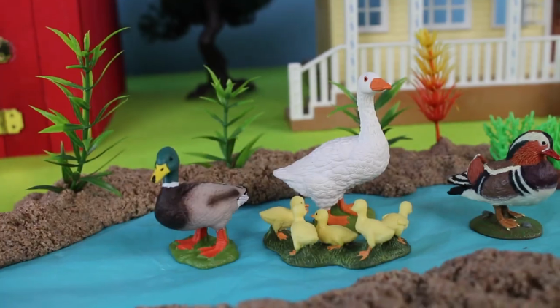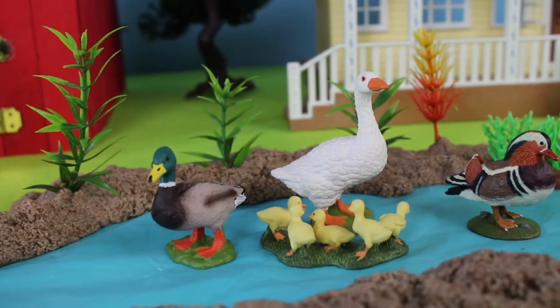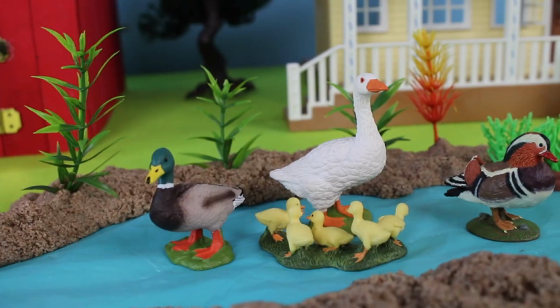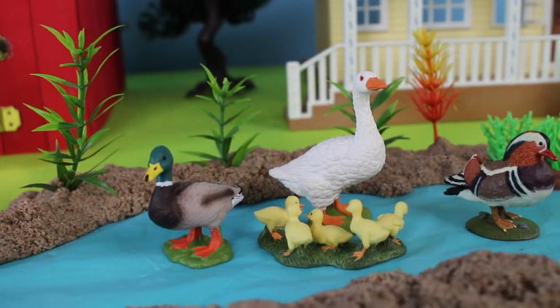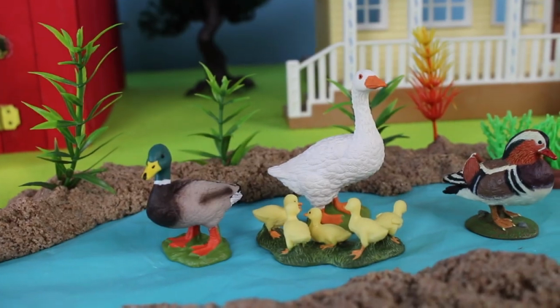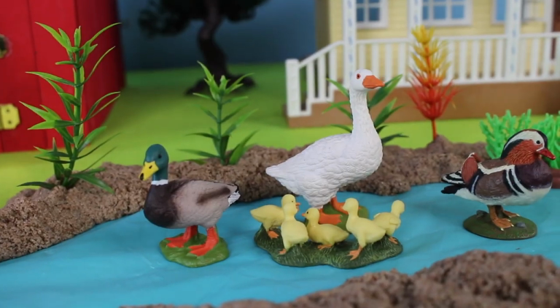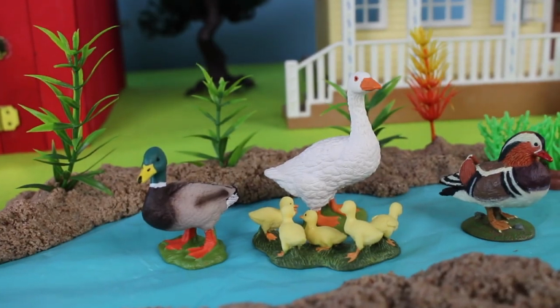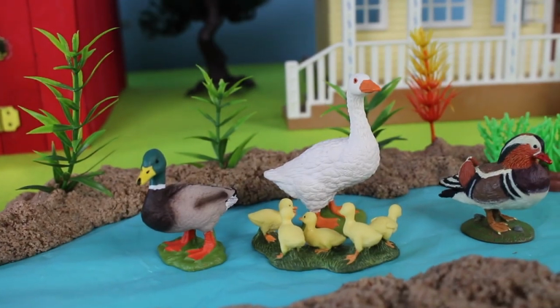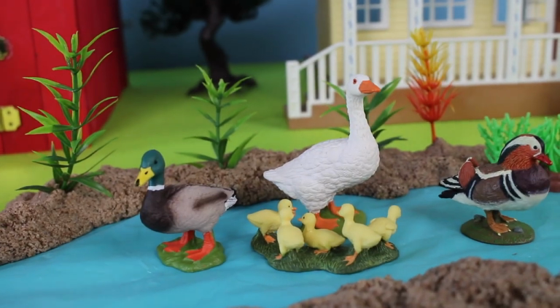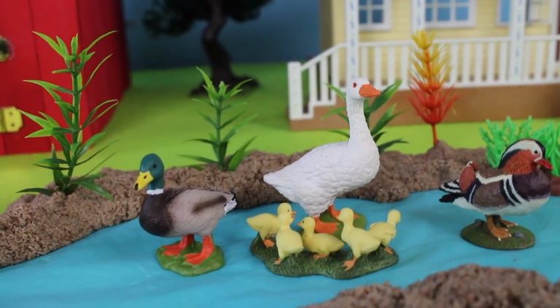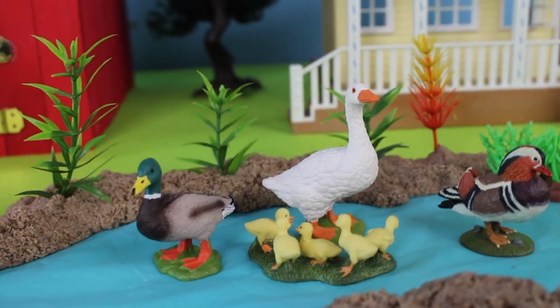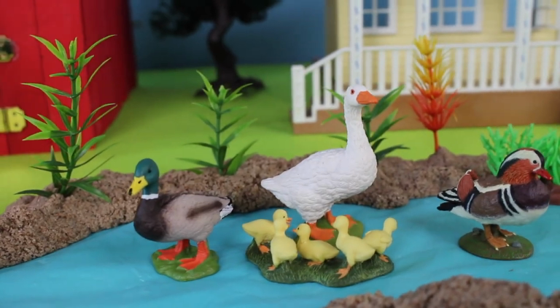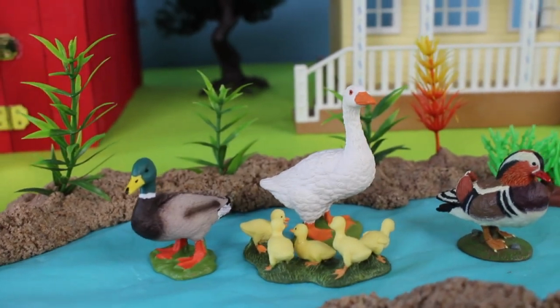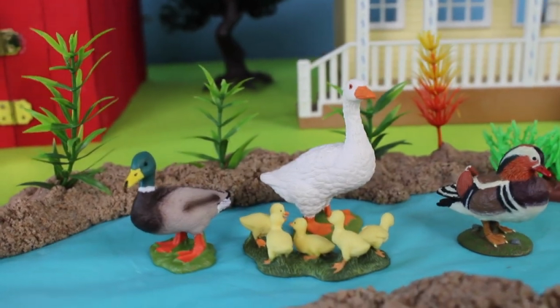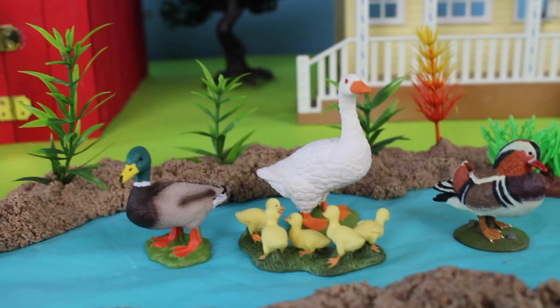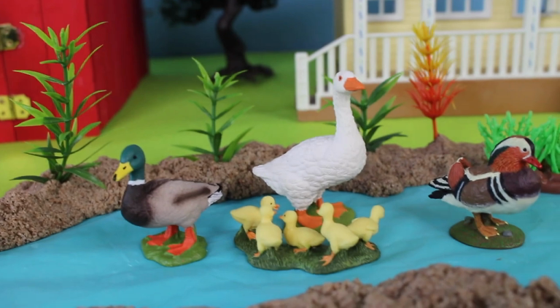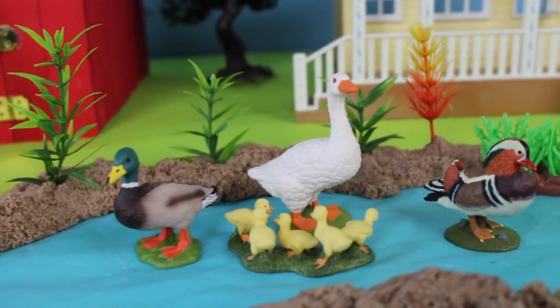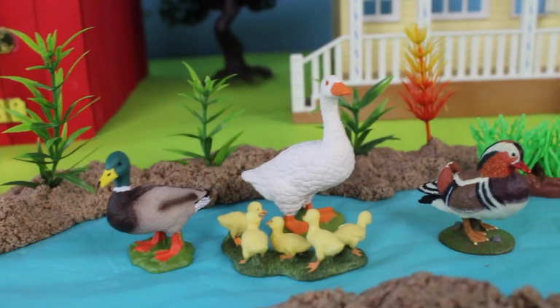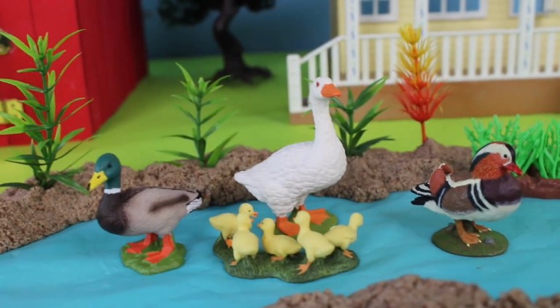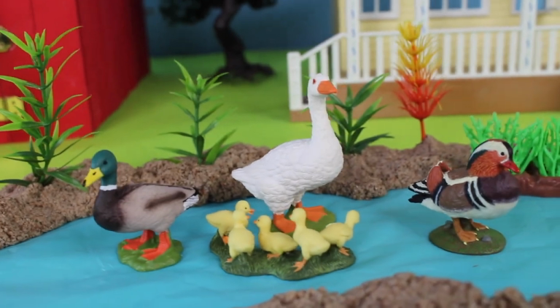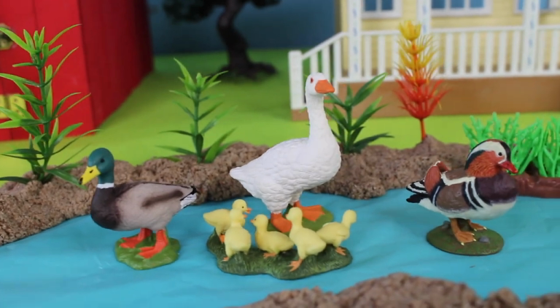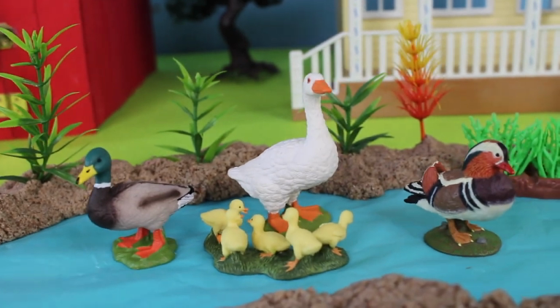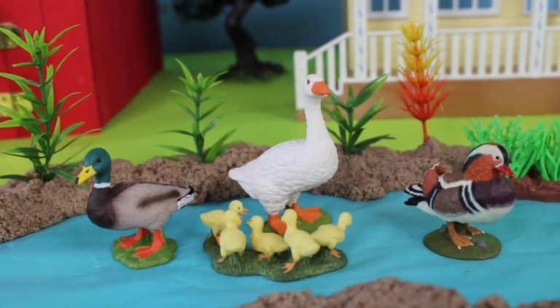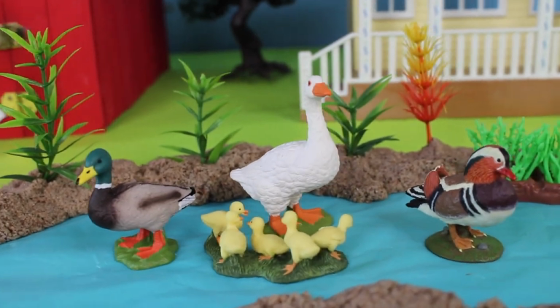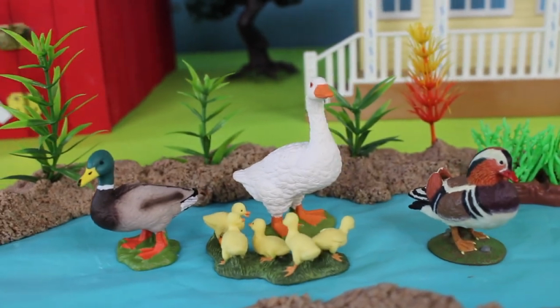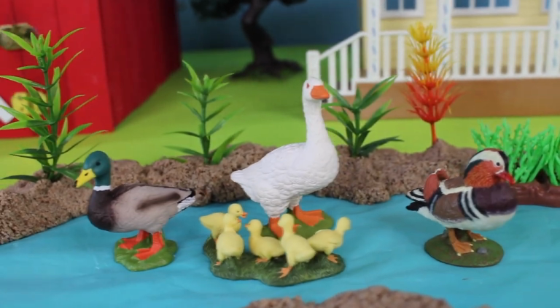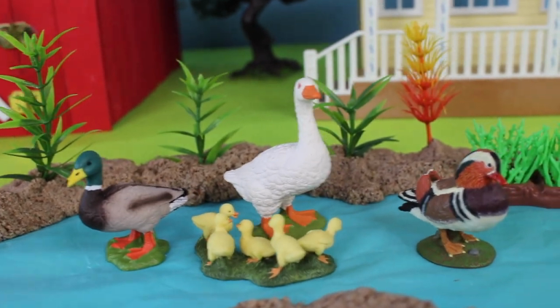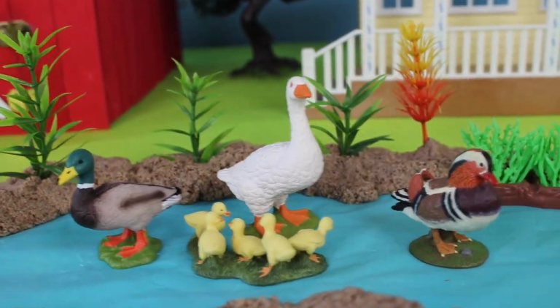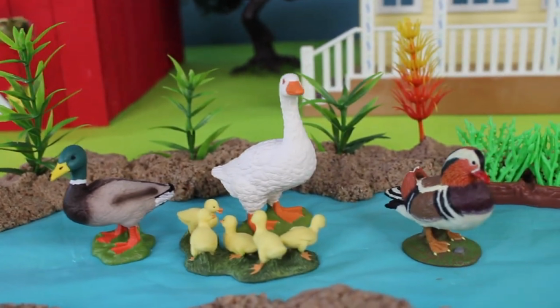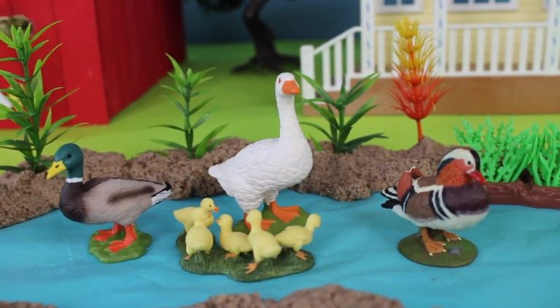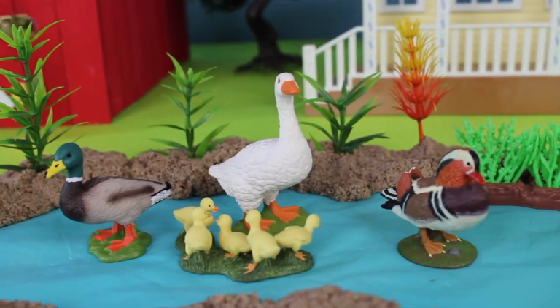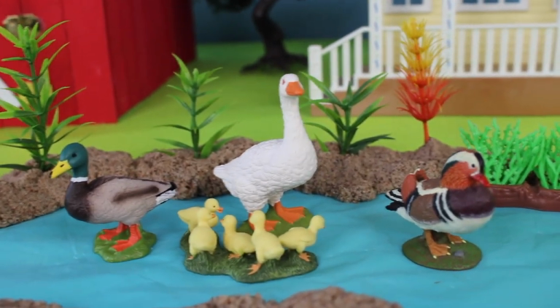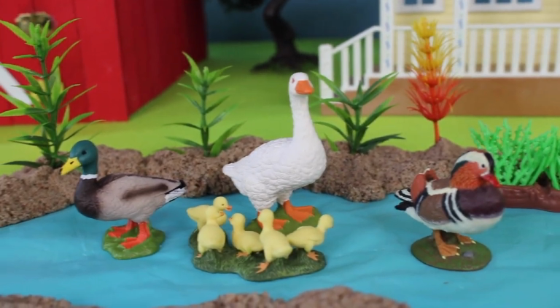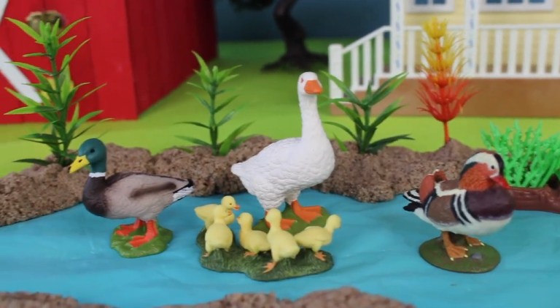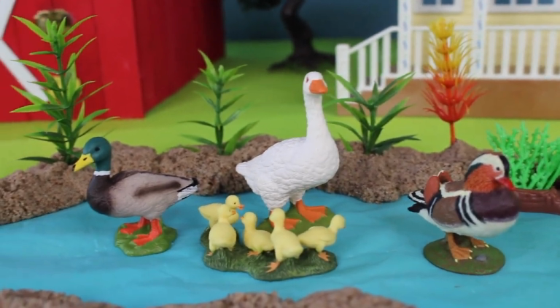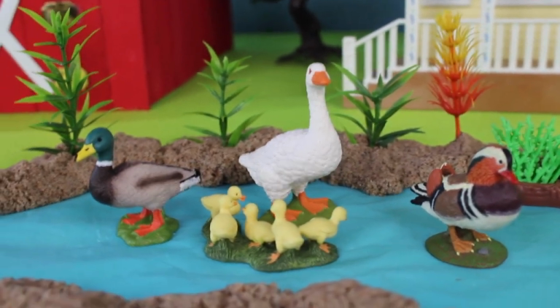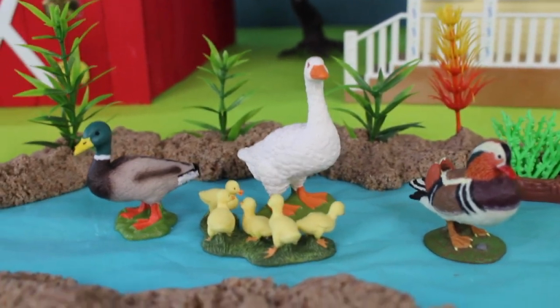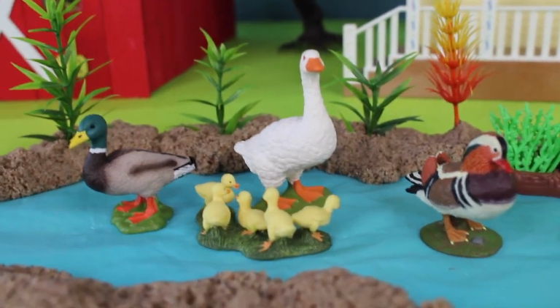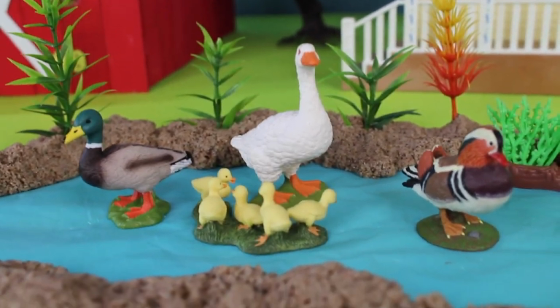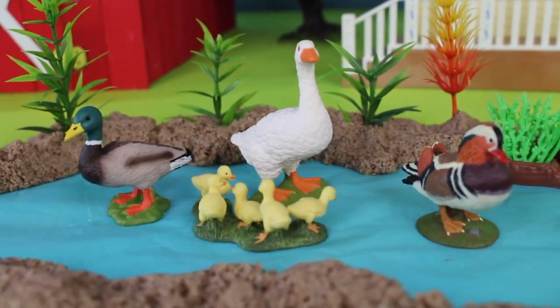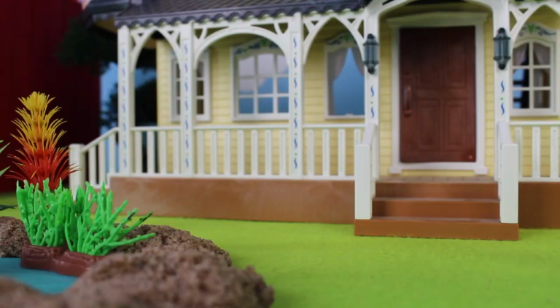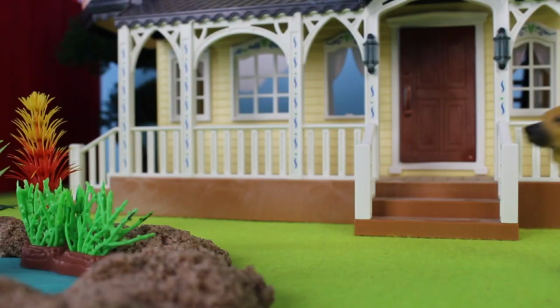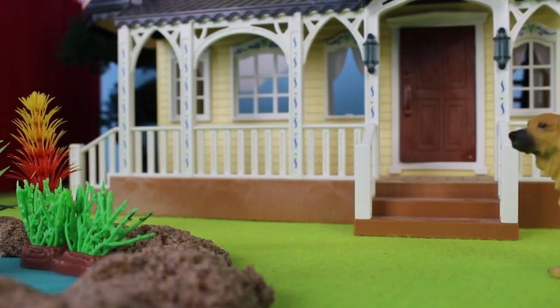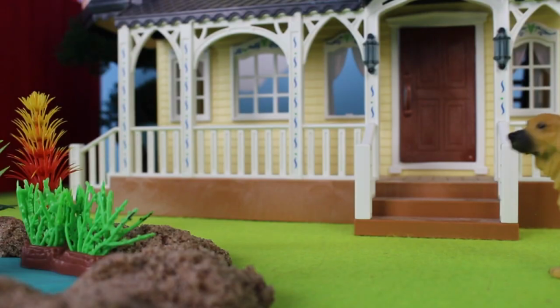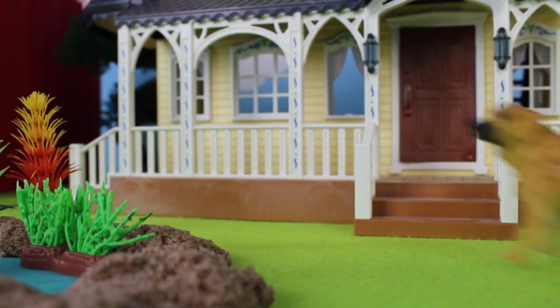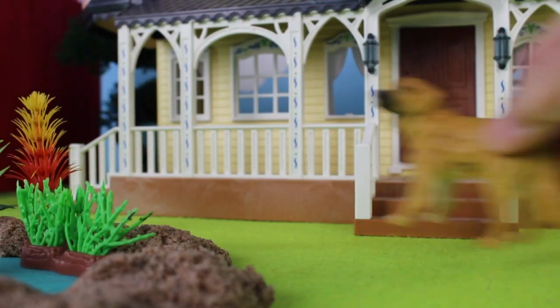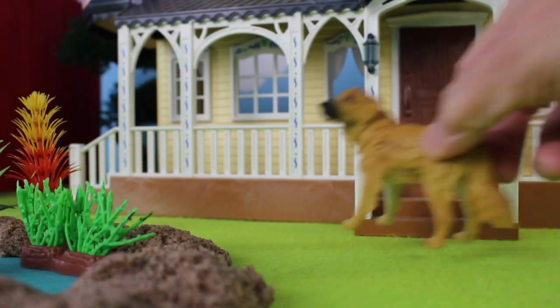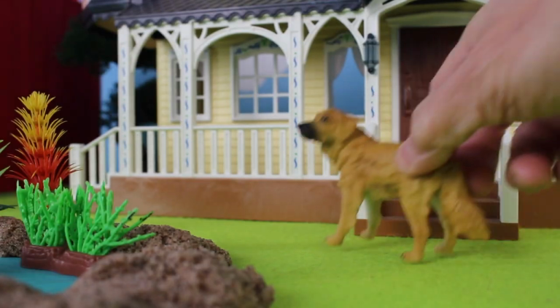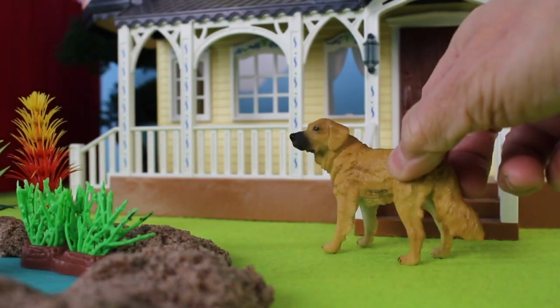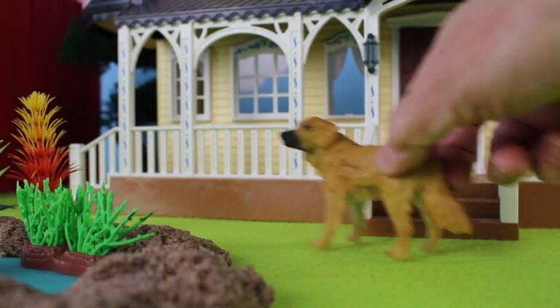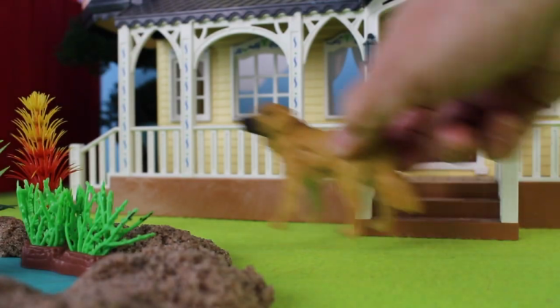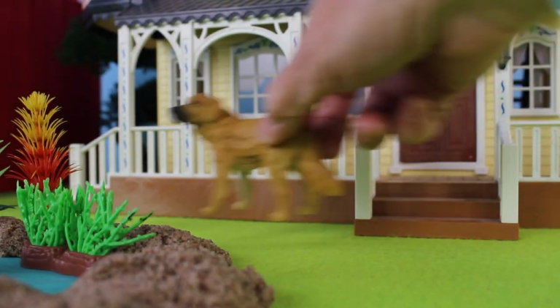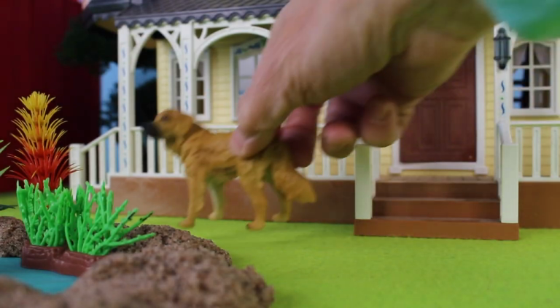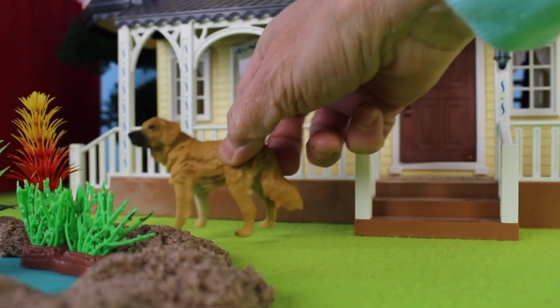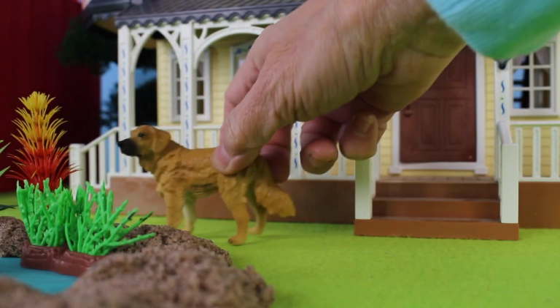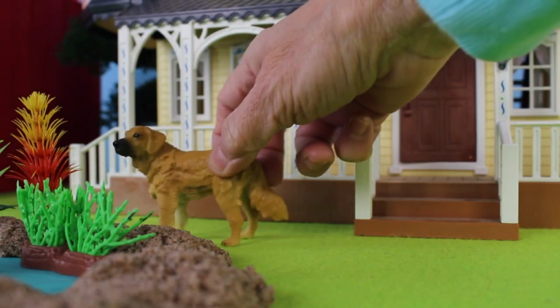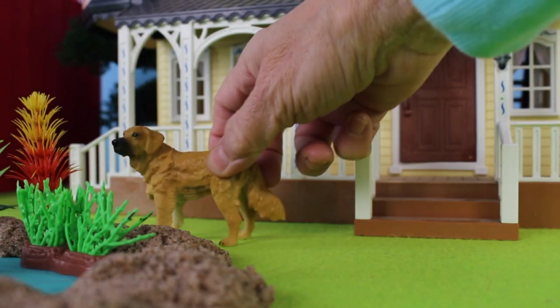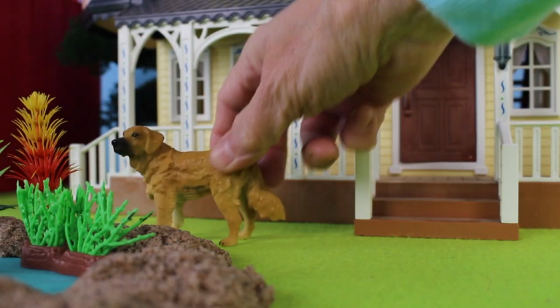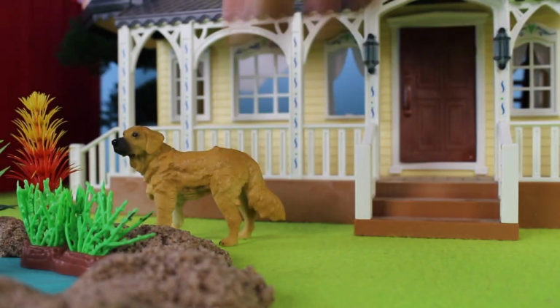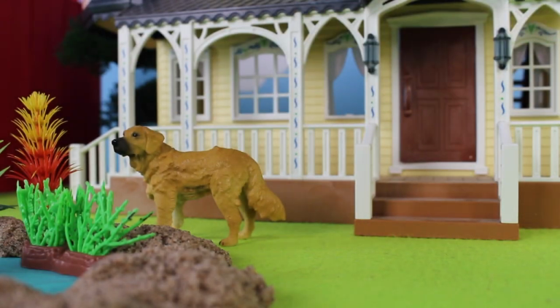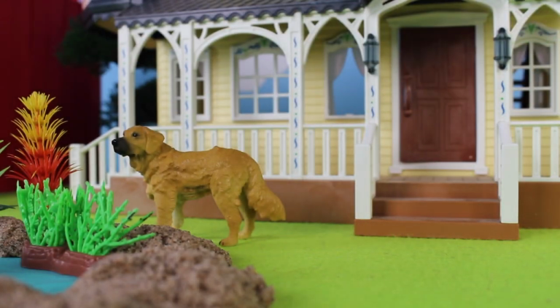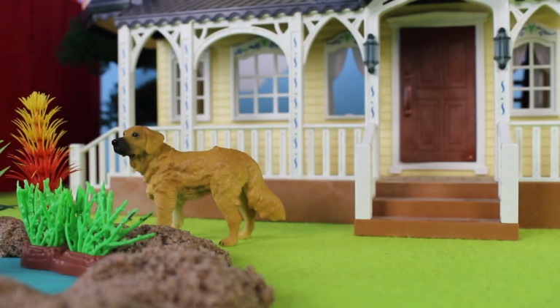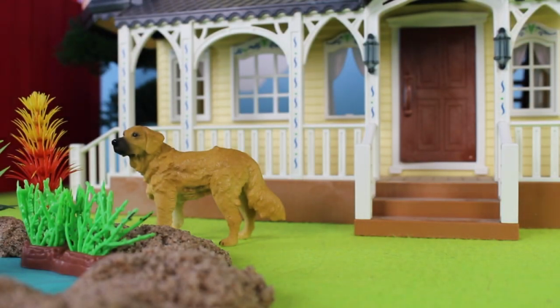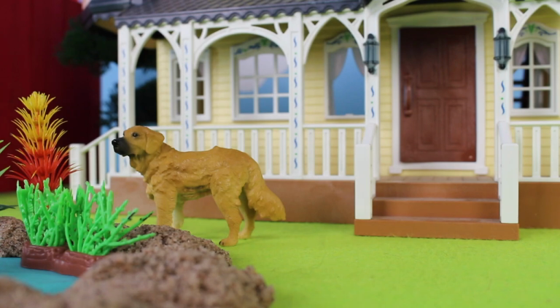Wow, look at the goose and ducks in the water. Here comes the yellow farm dog.